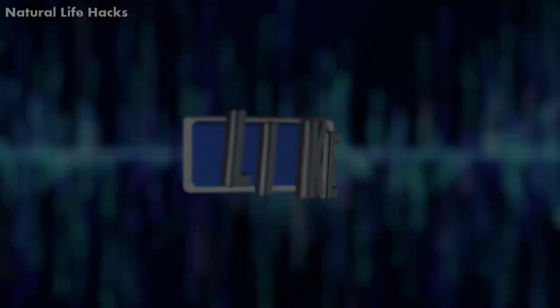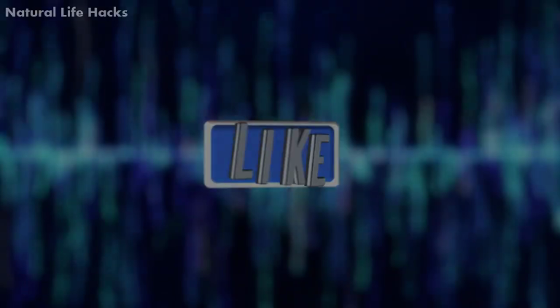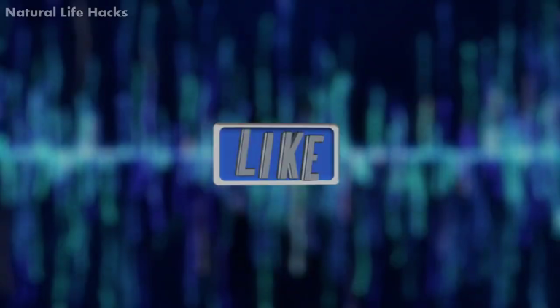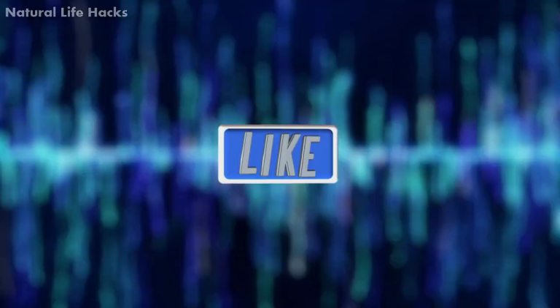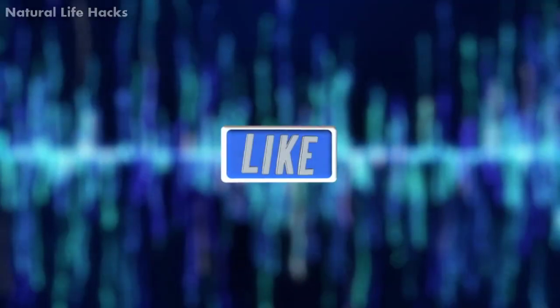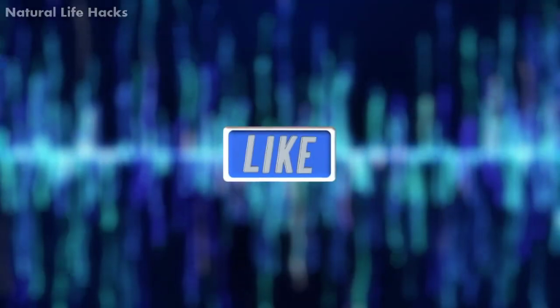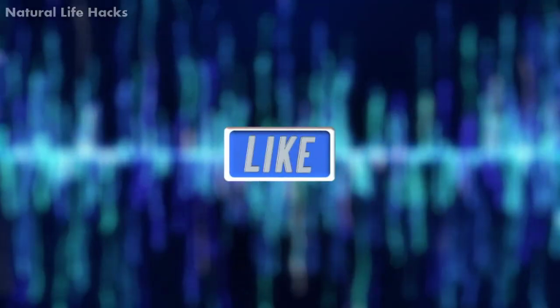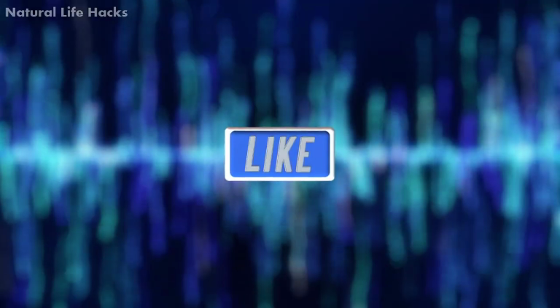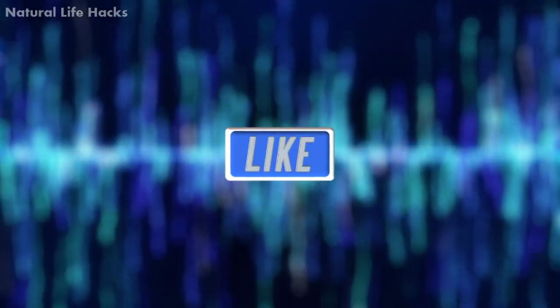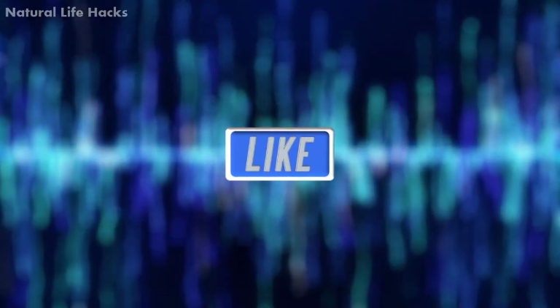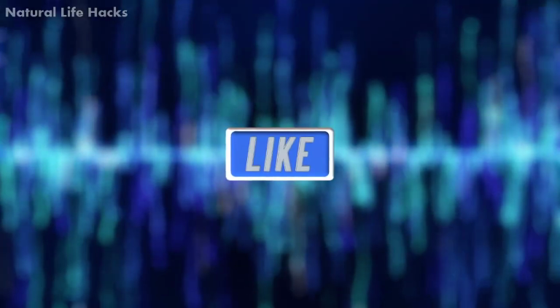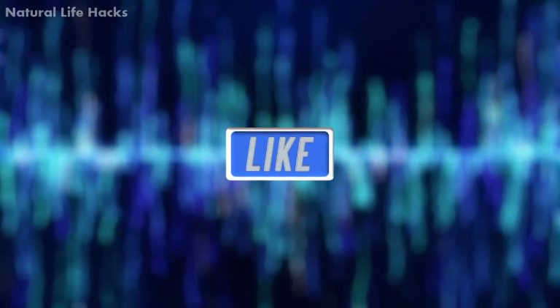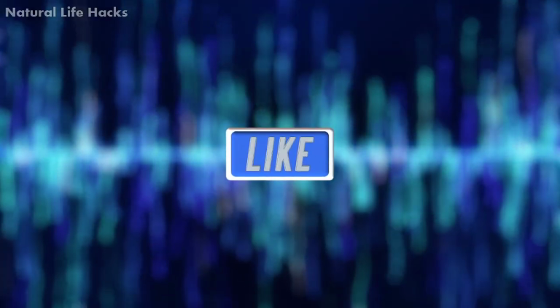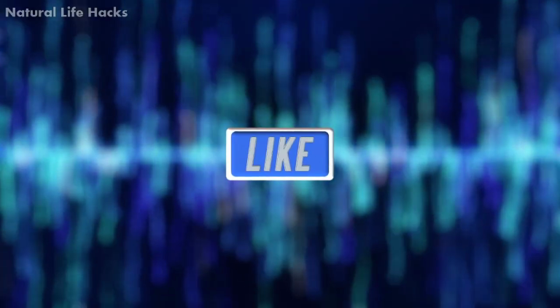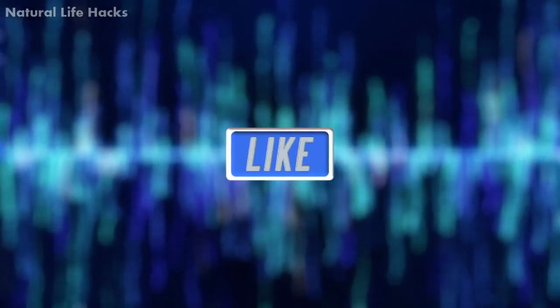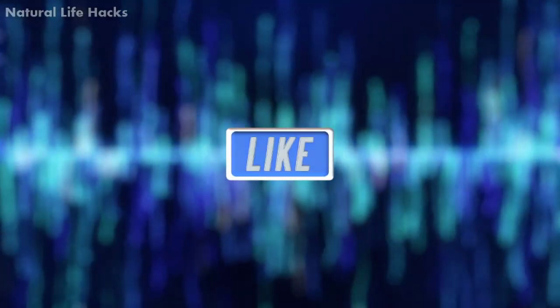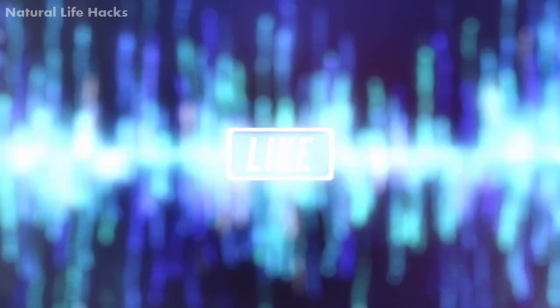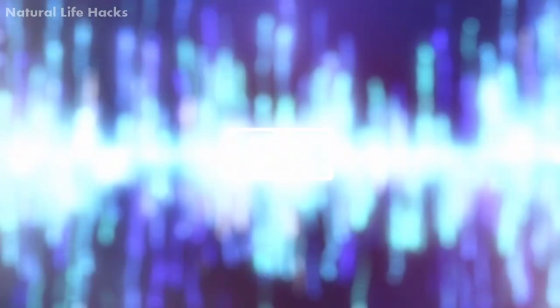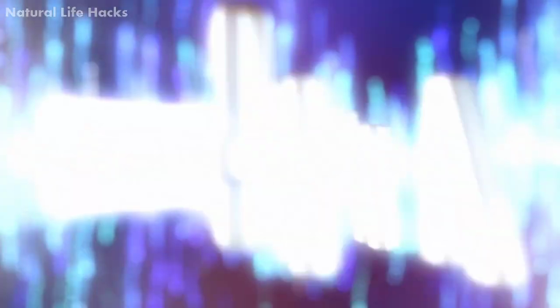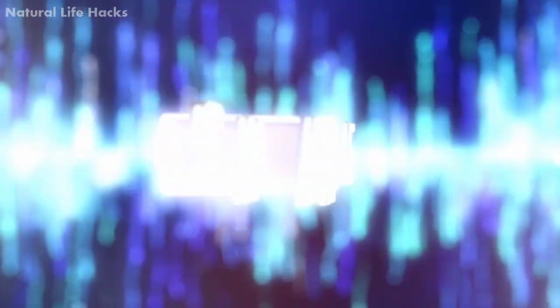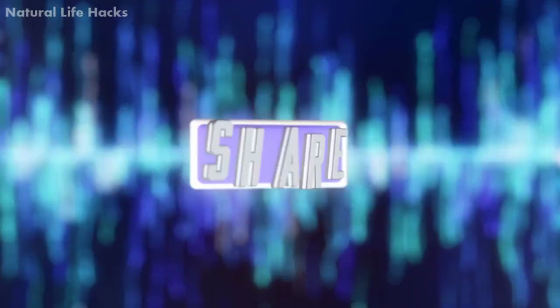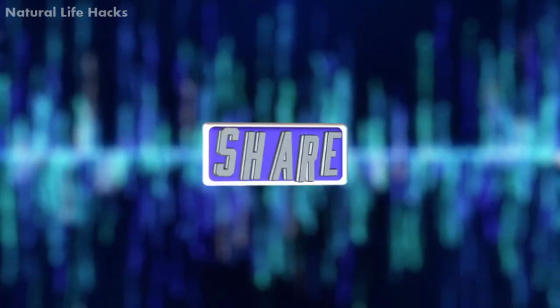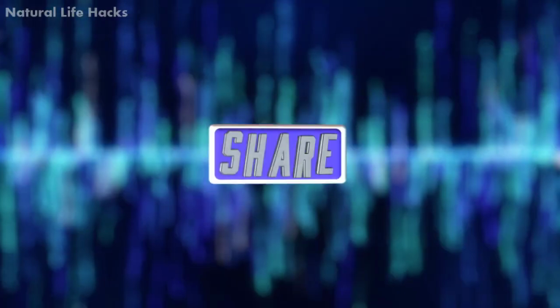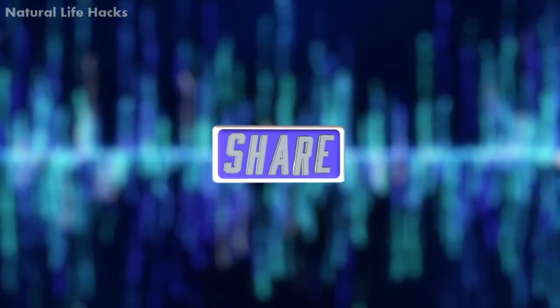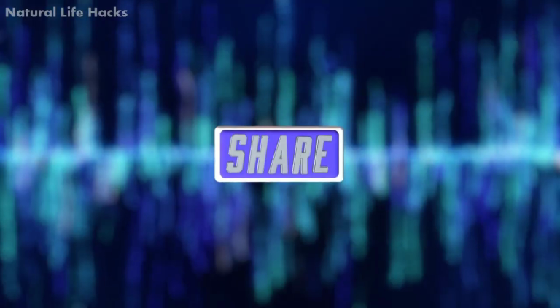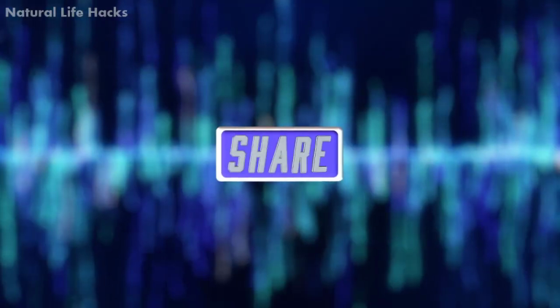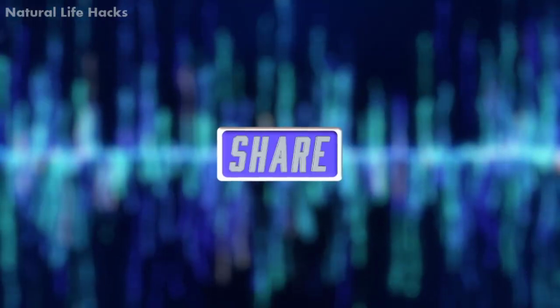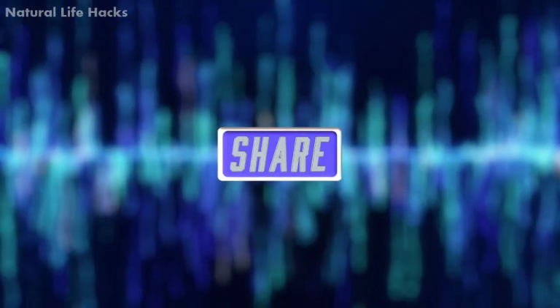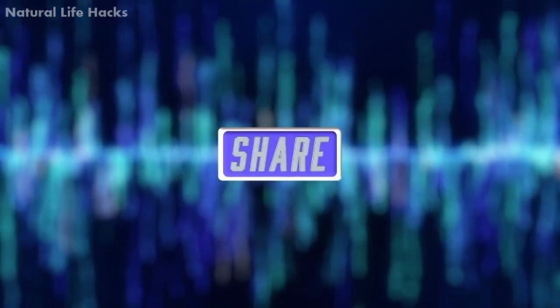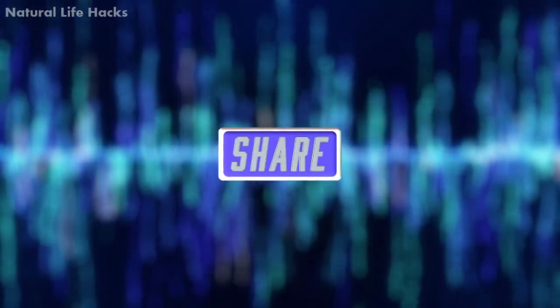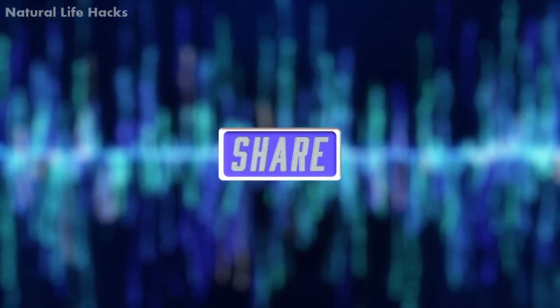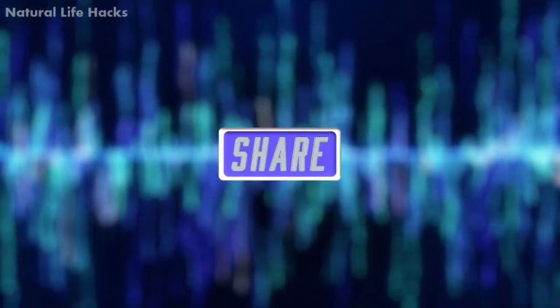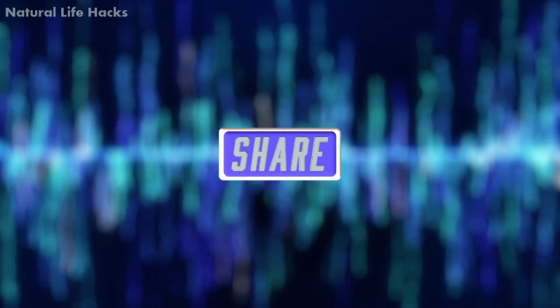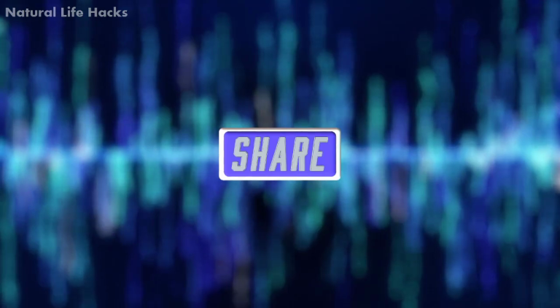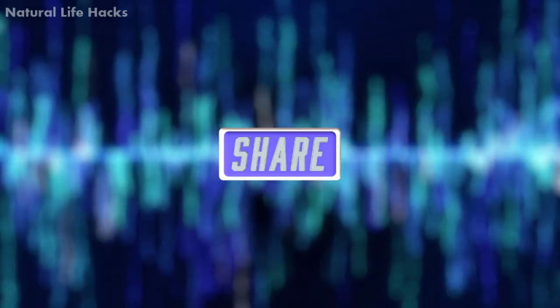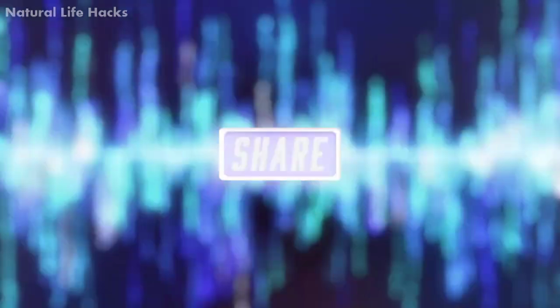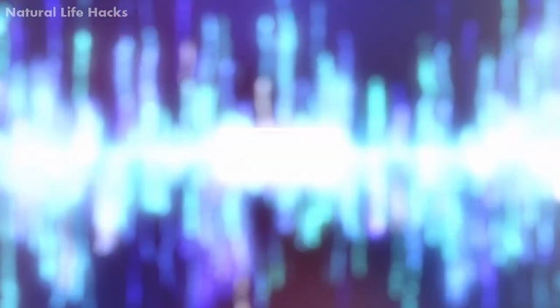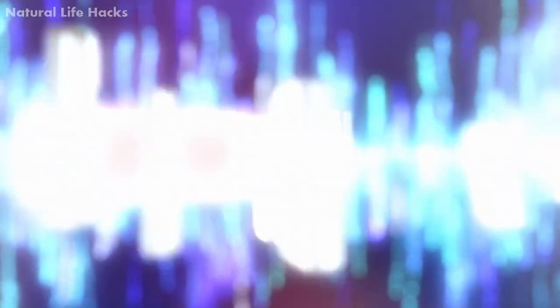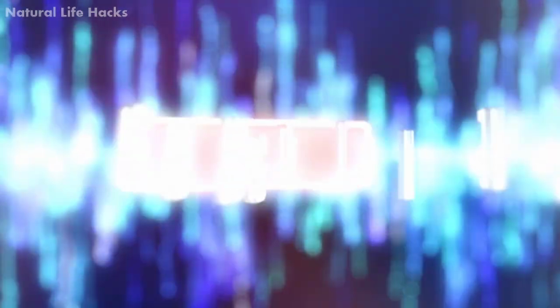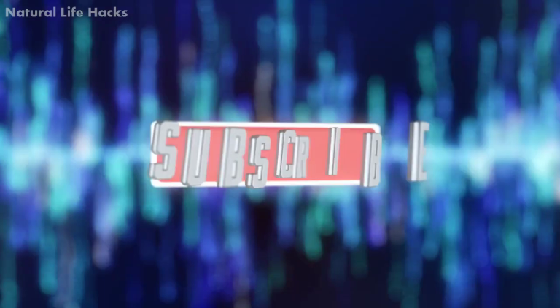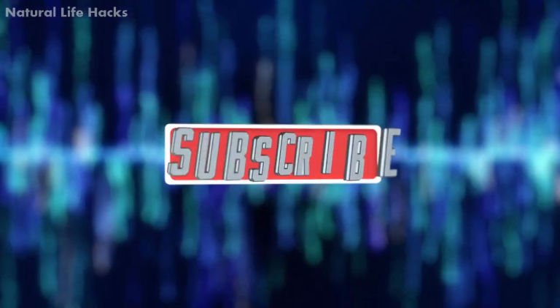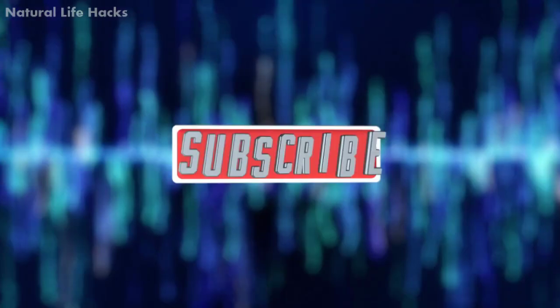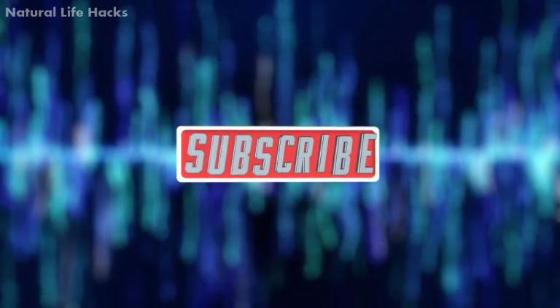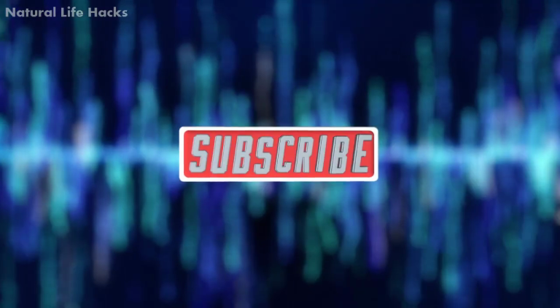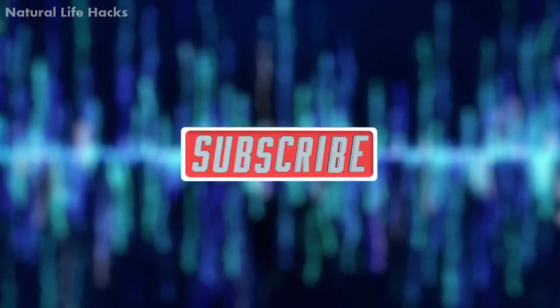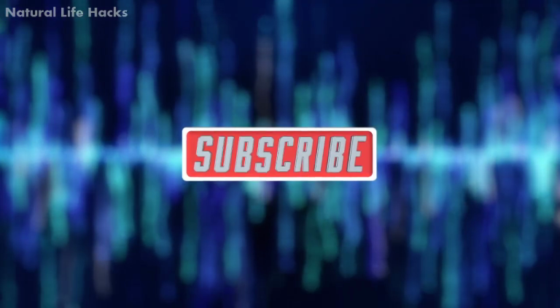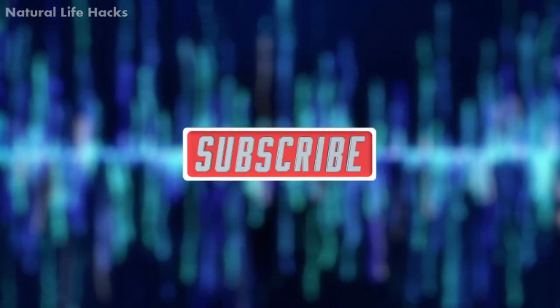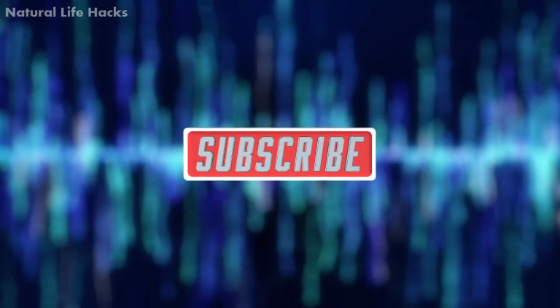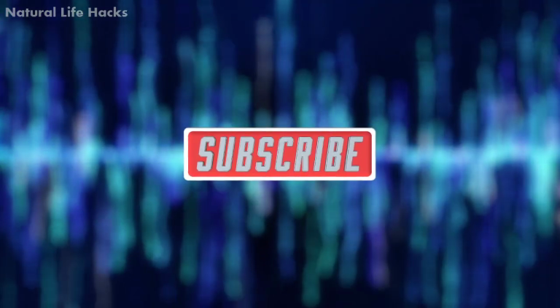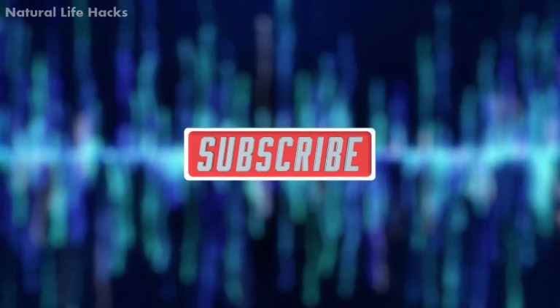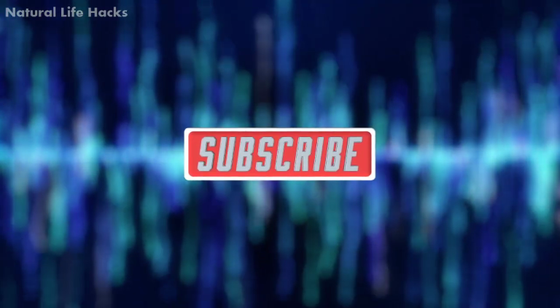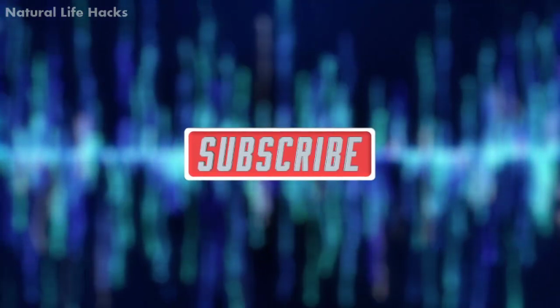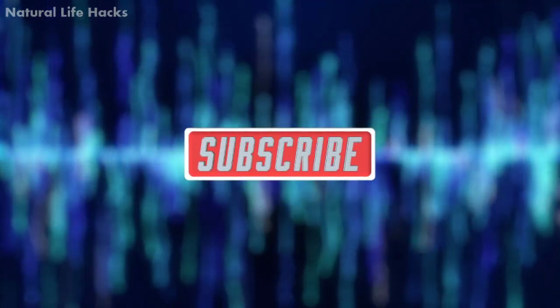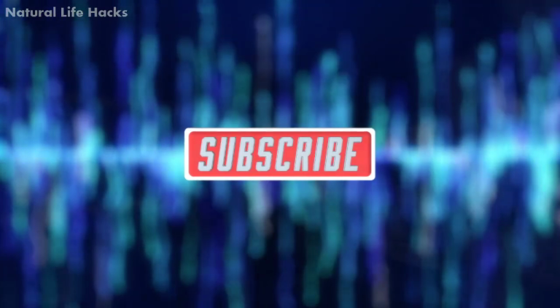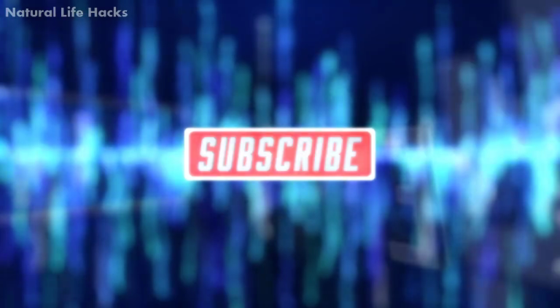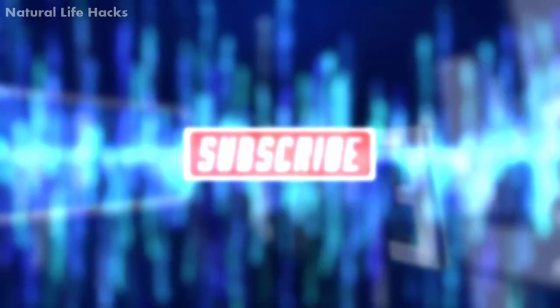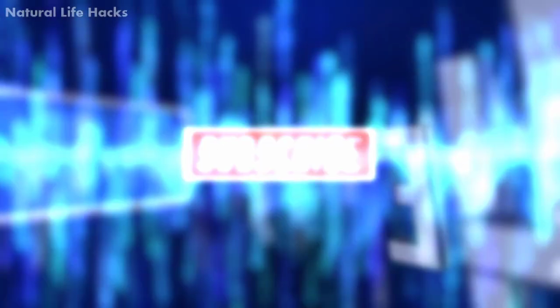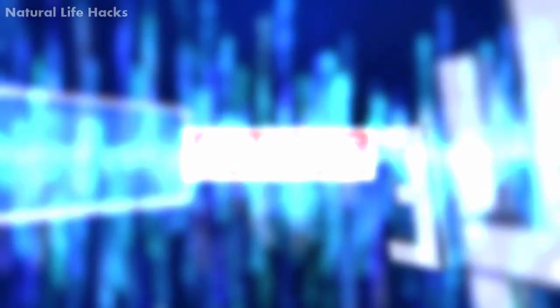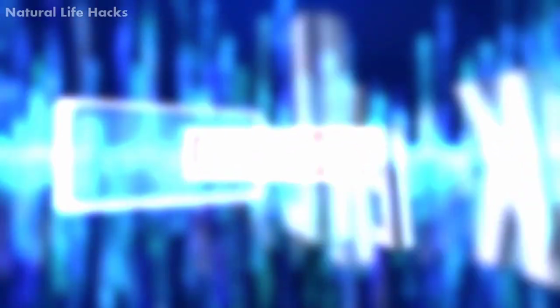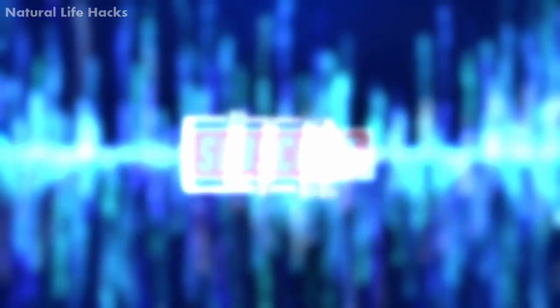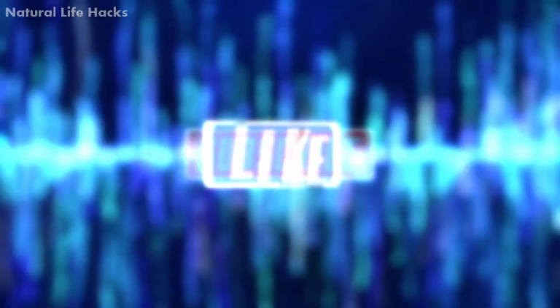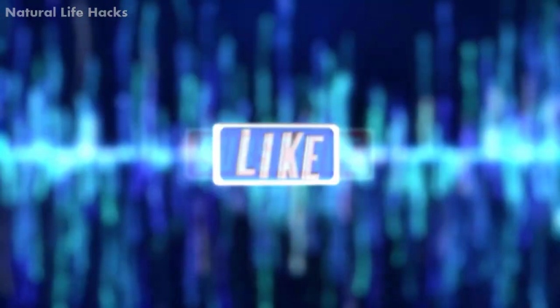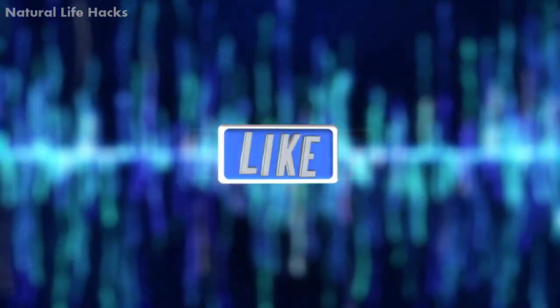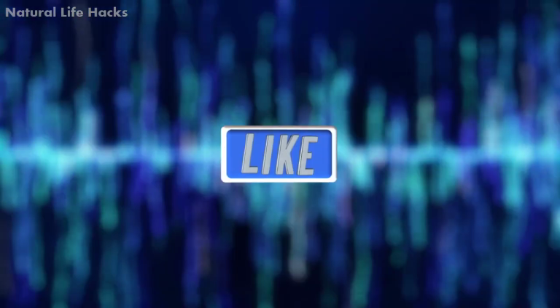If you liked and enjoyed this video, give it a thumbs up and subscribe to our YouTube channel for more updates like this.